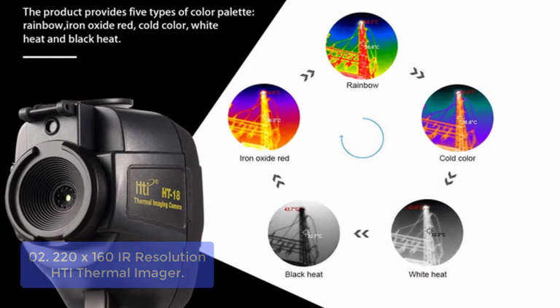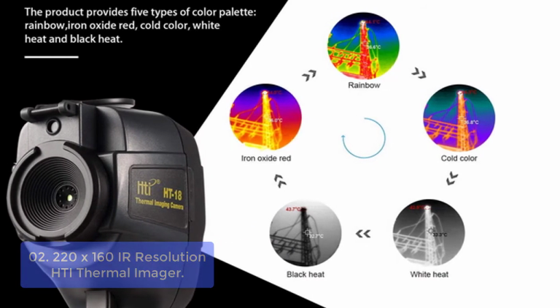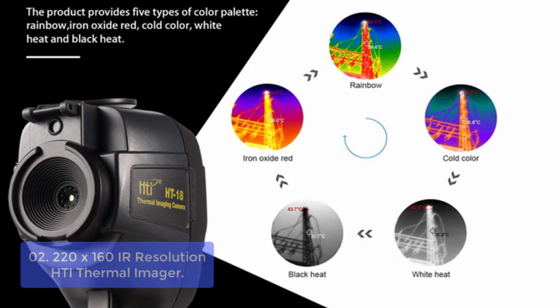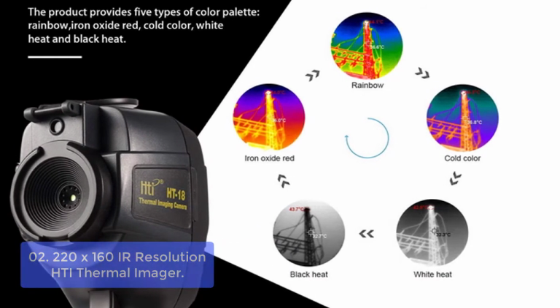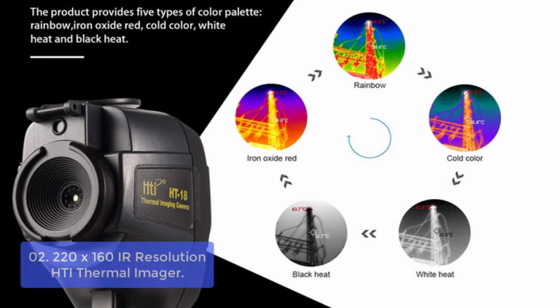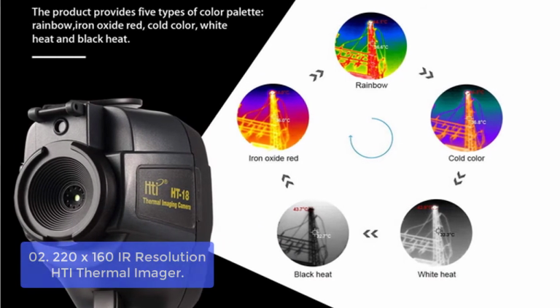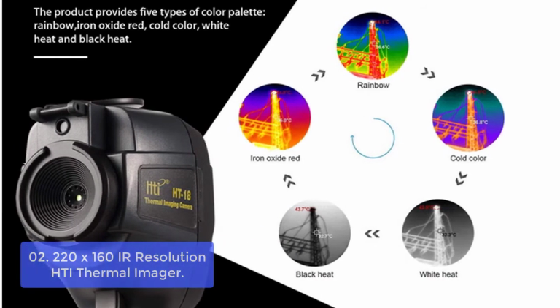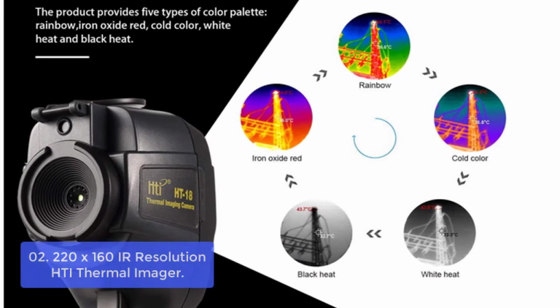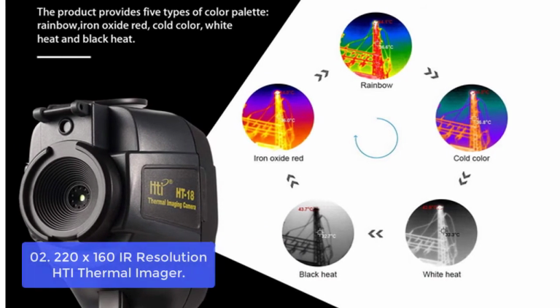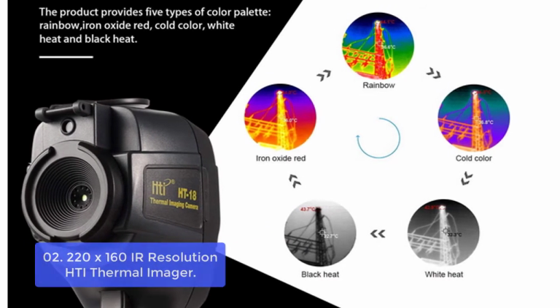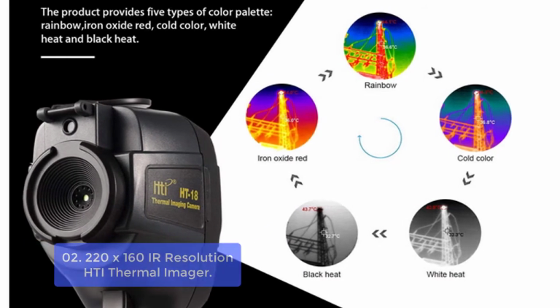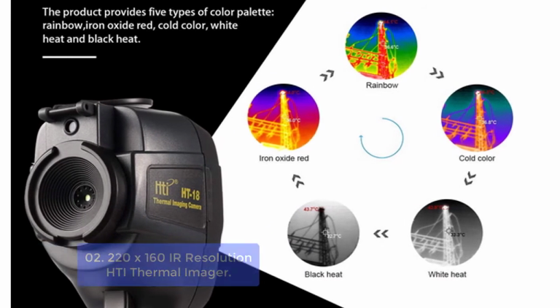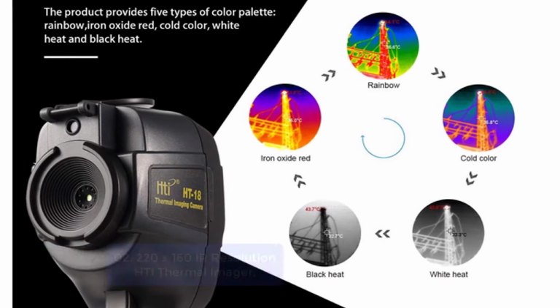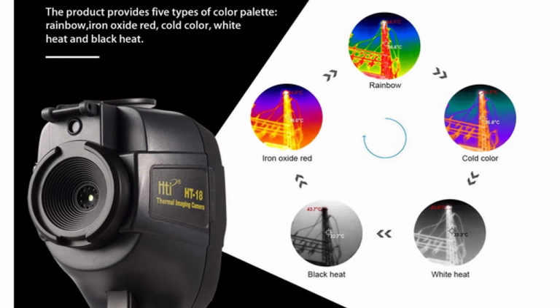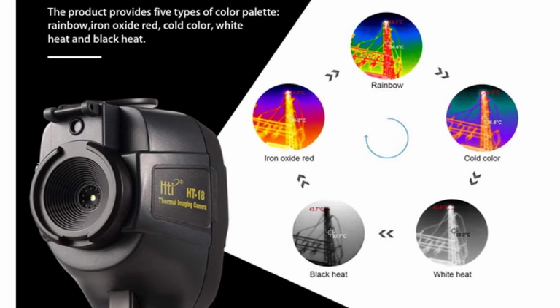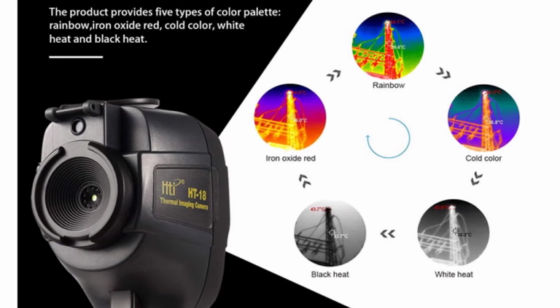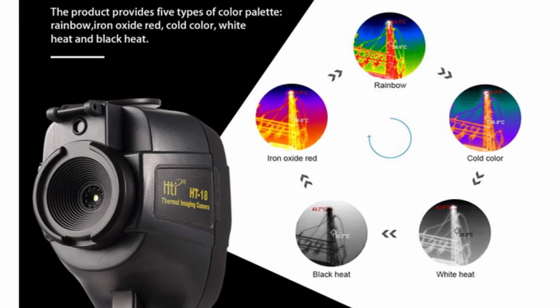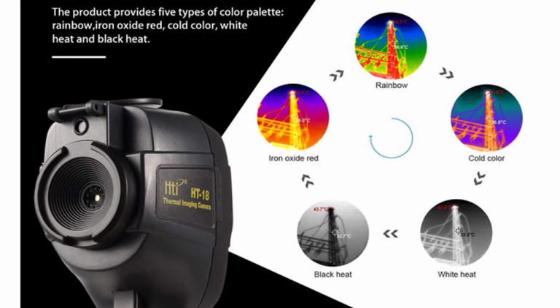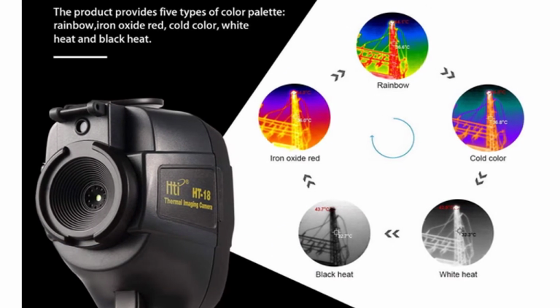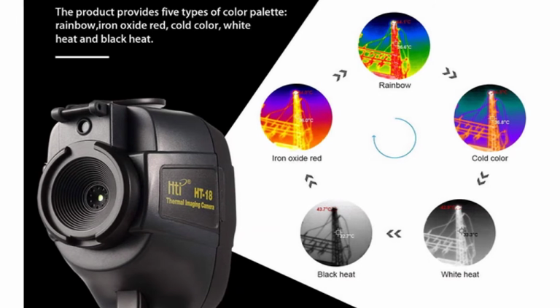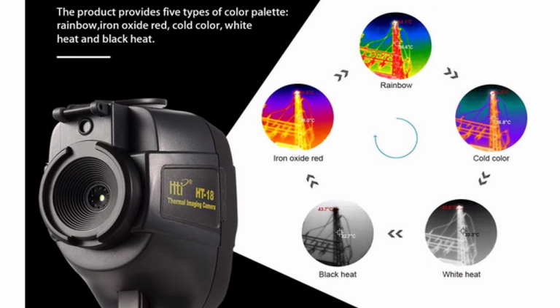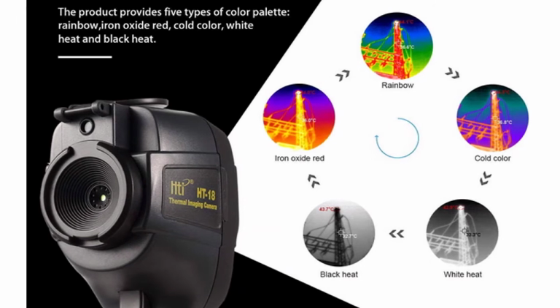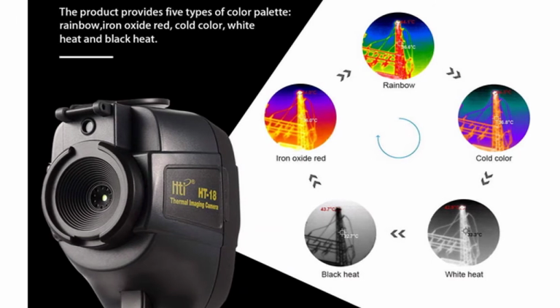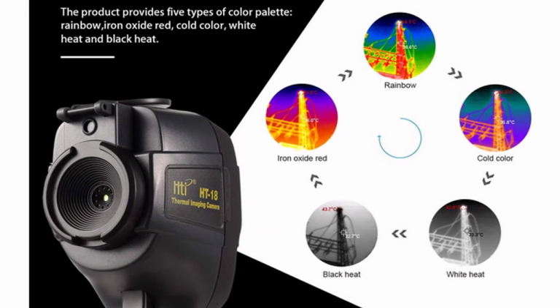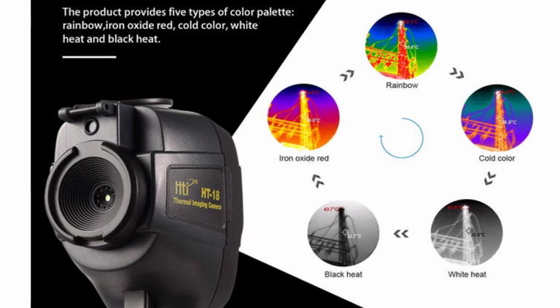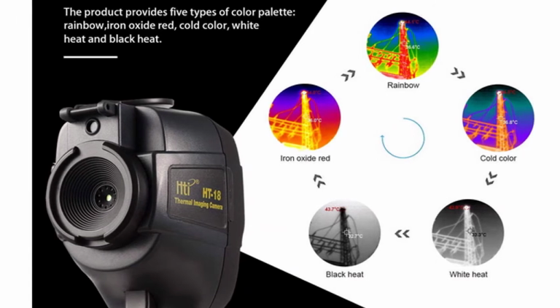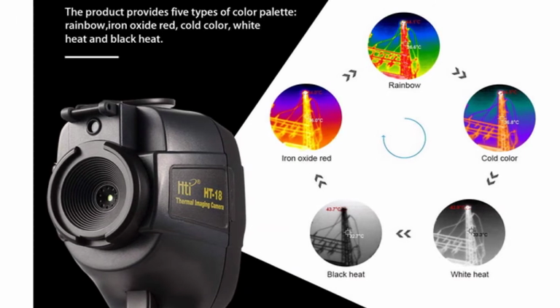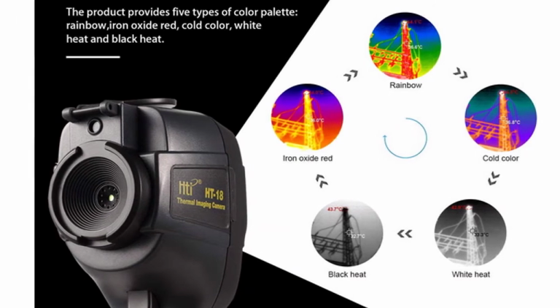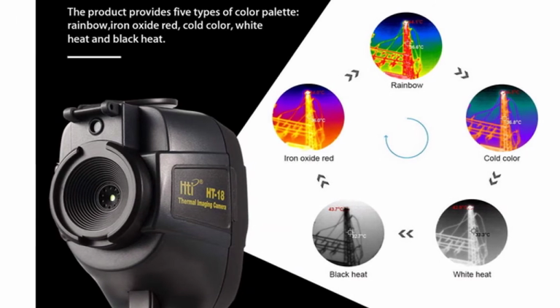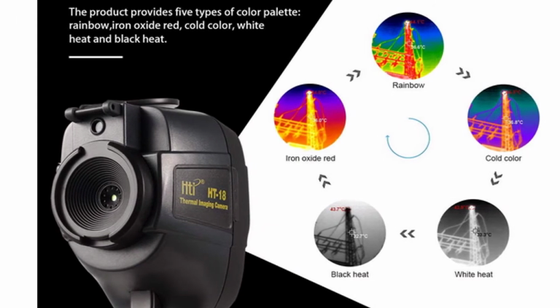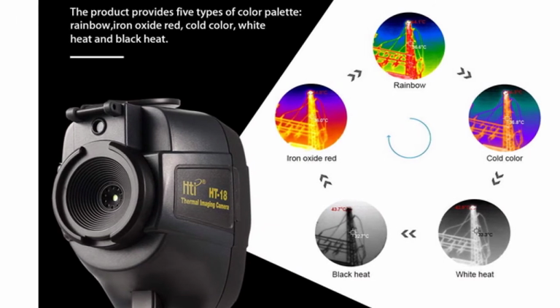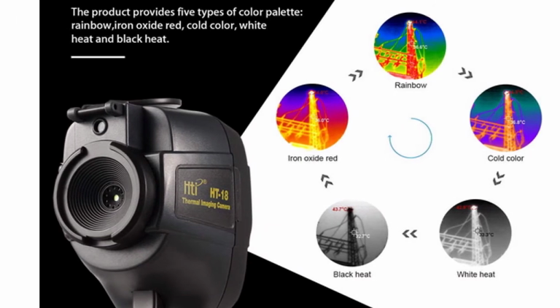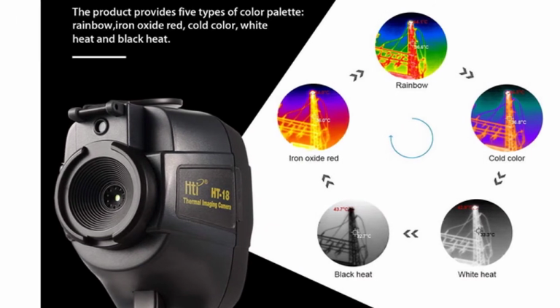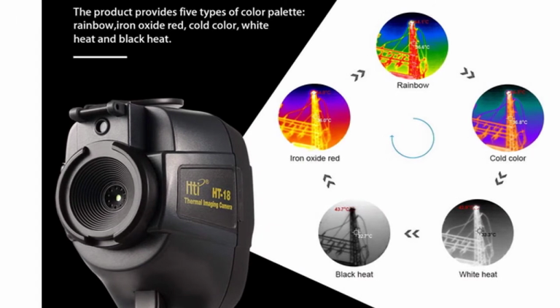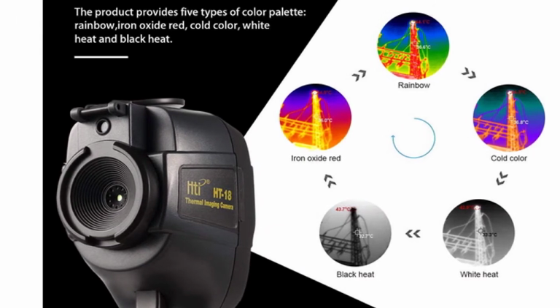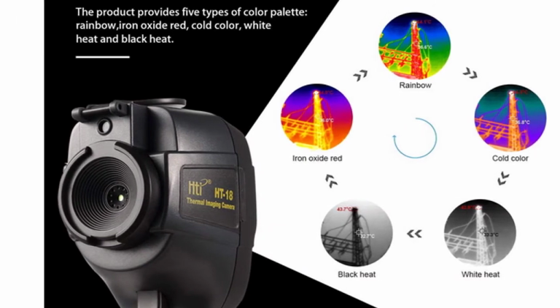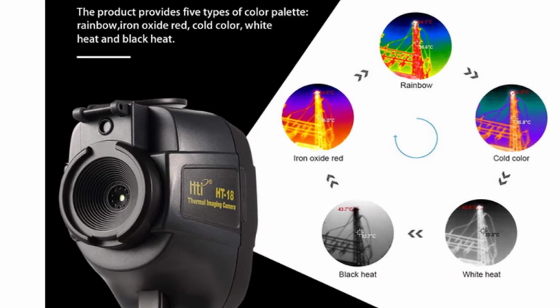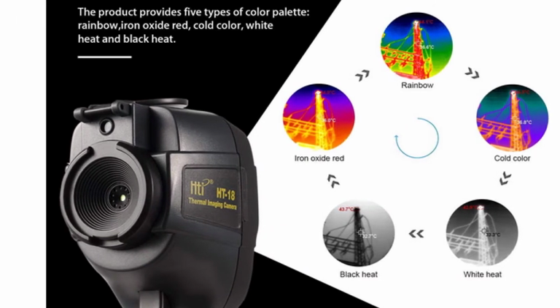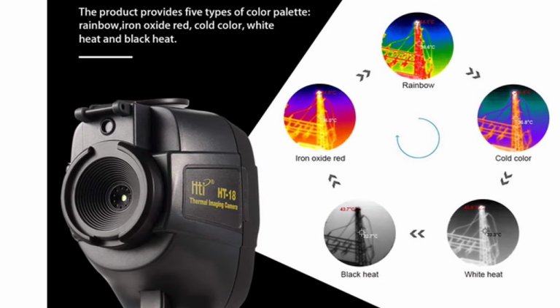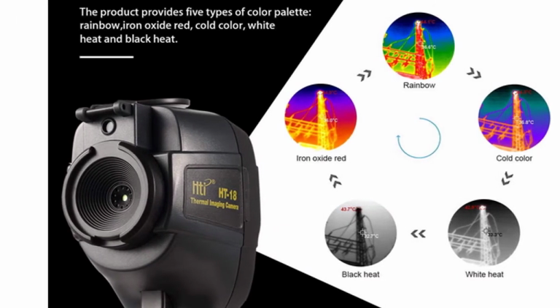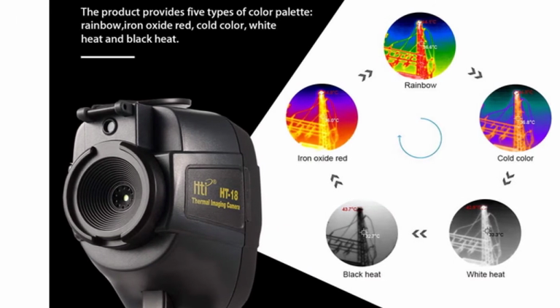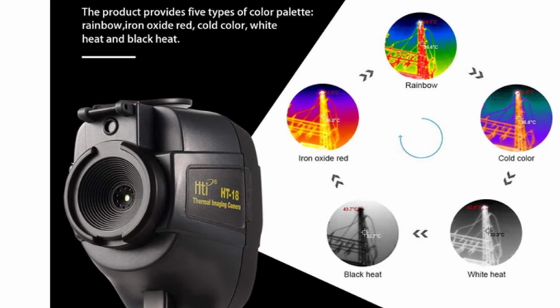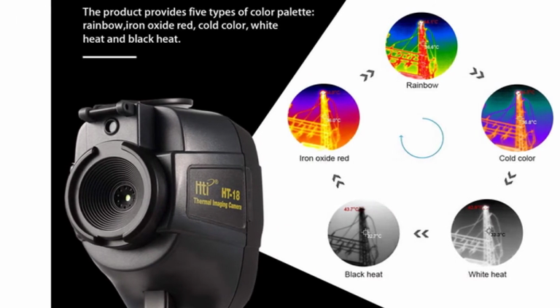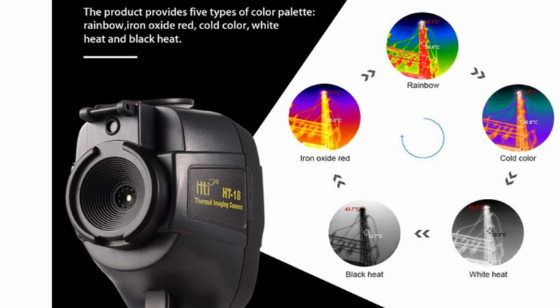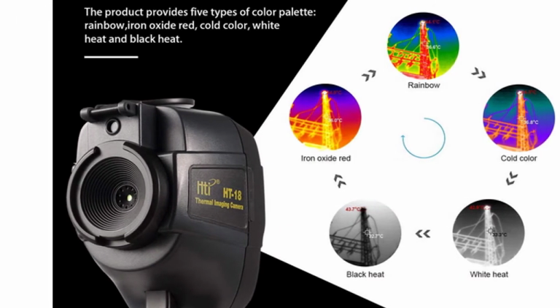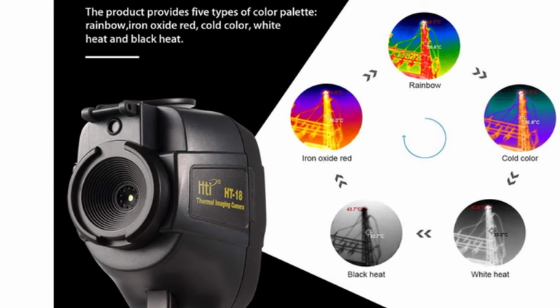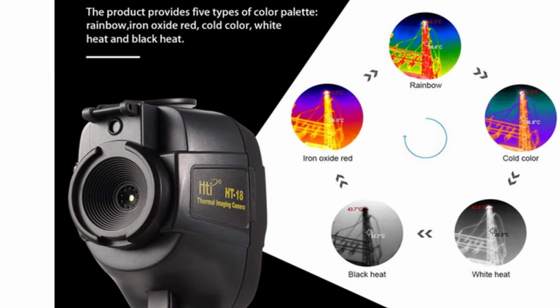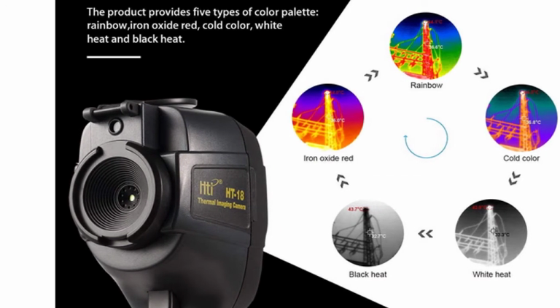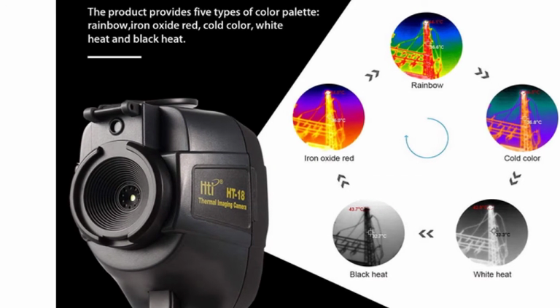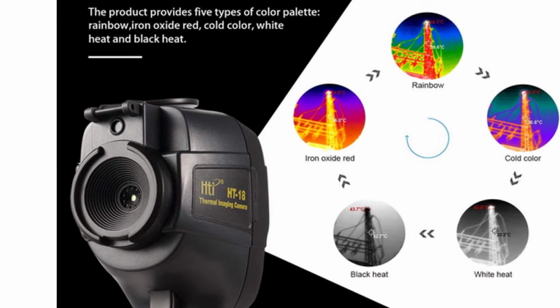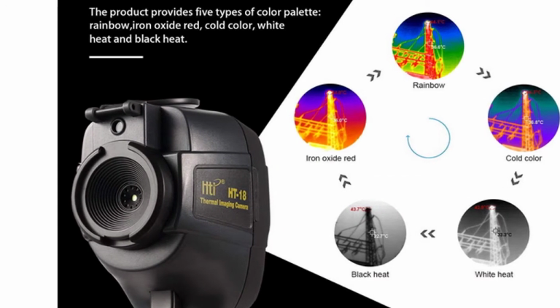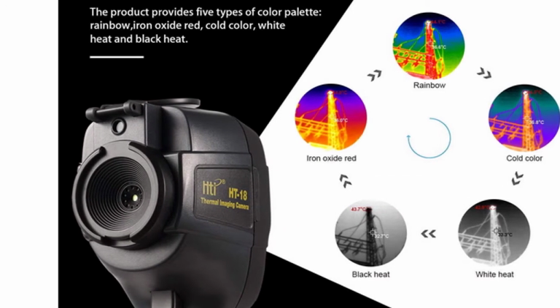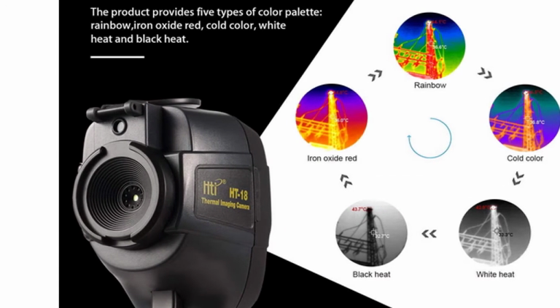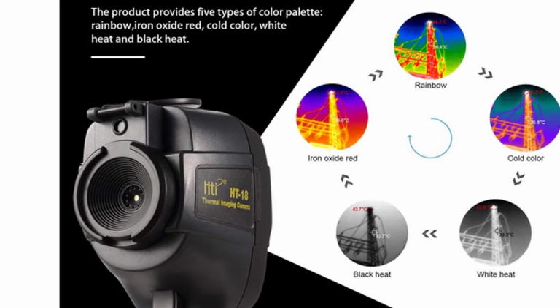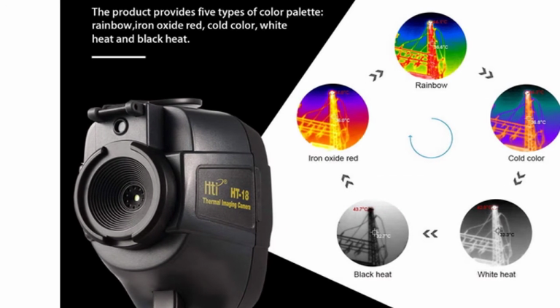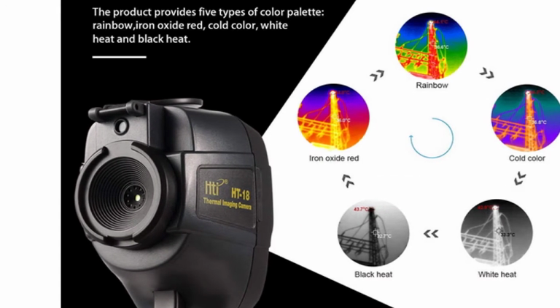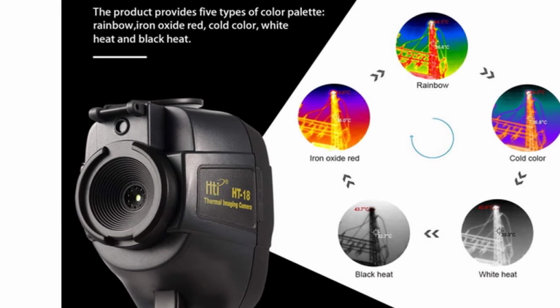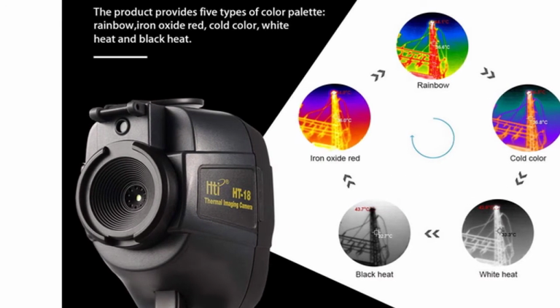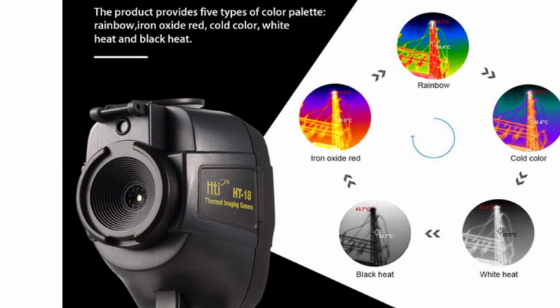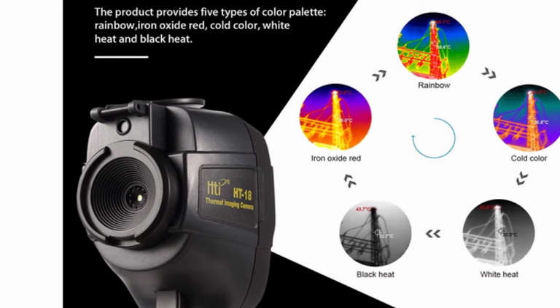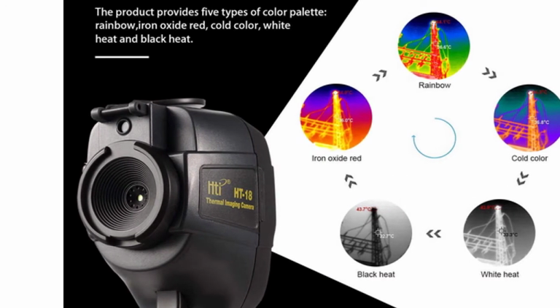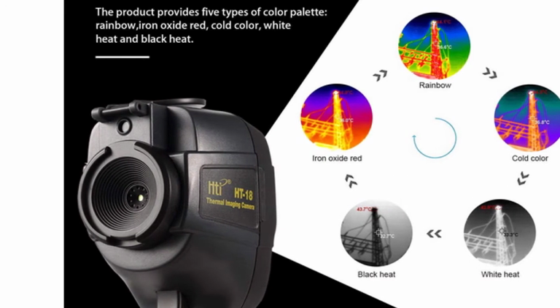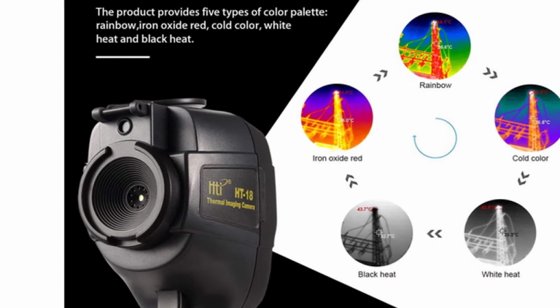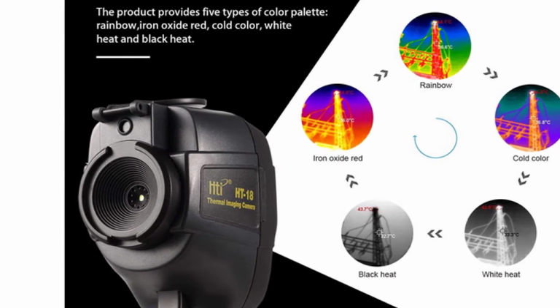Choose from 5 palettes — rainbow, iron red, cold color, black and white, or white and black — to view your target.